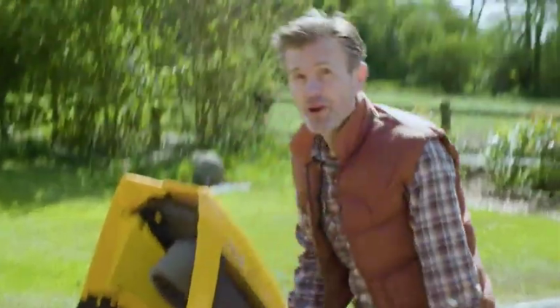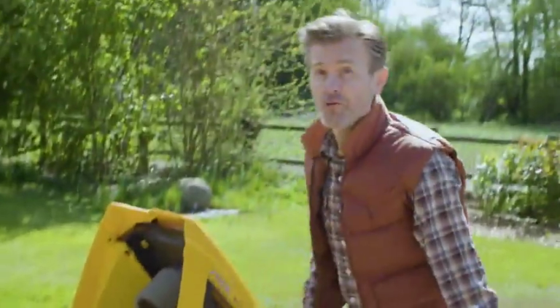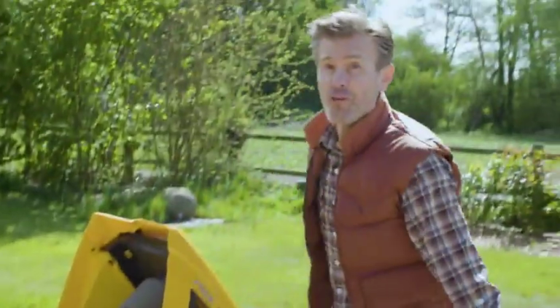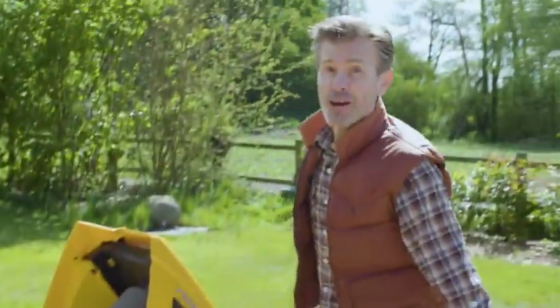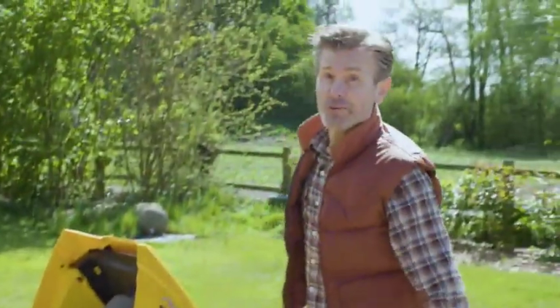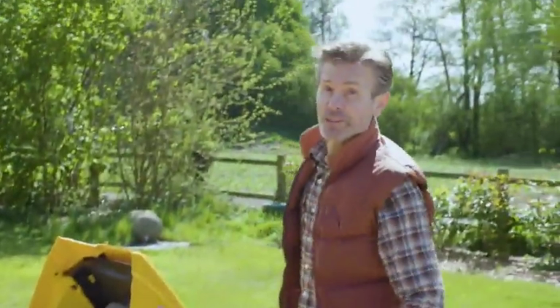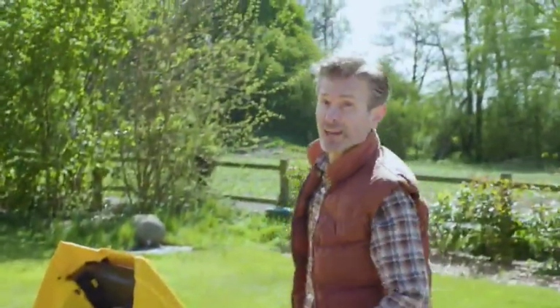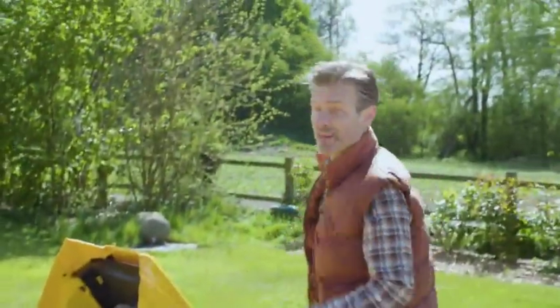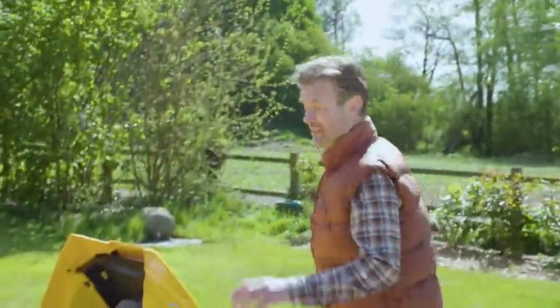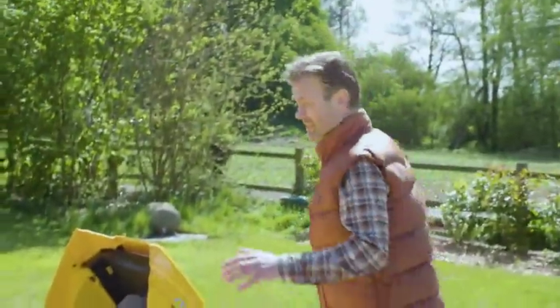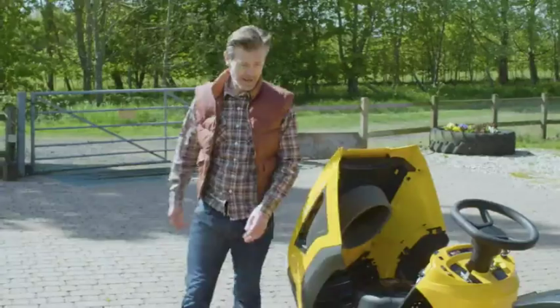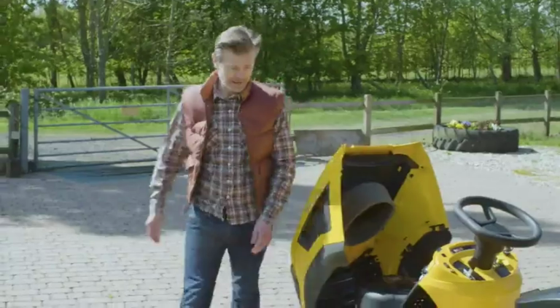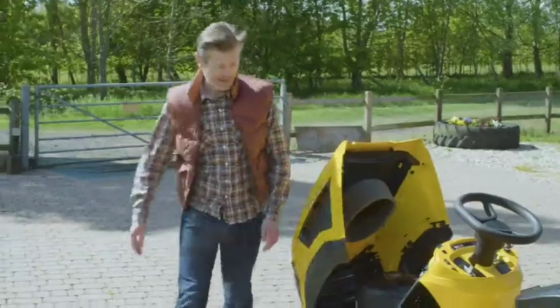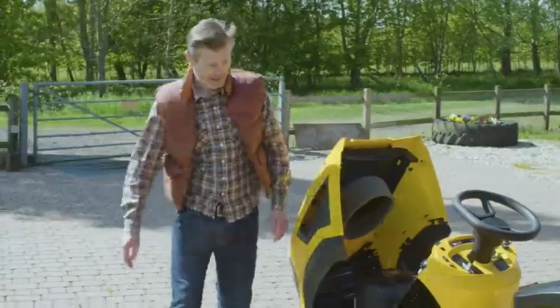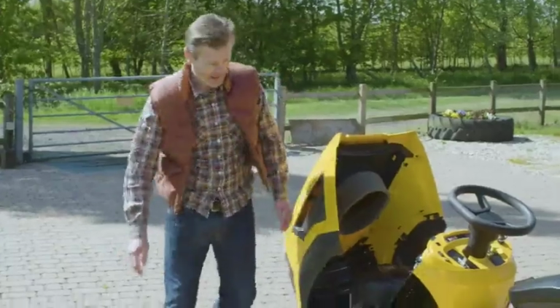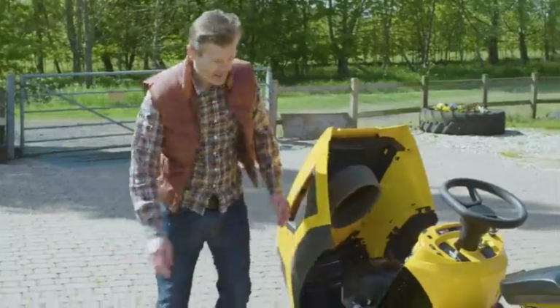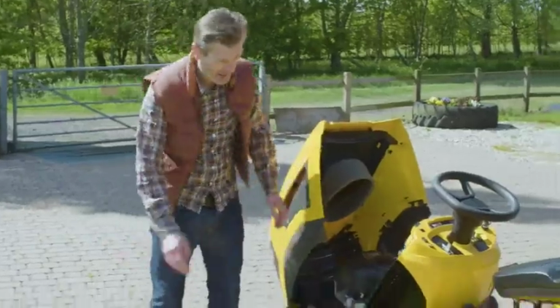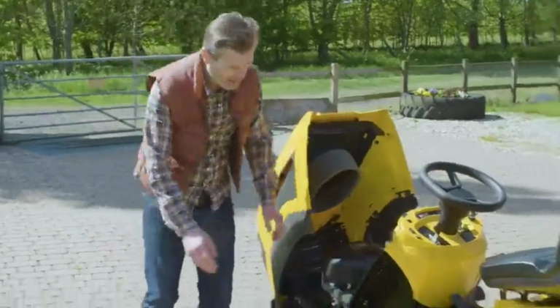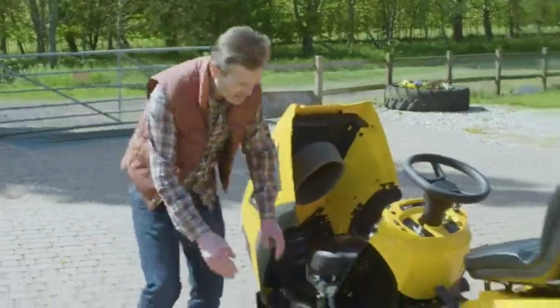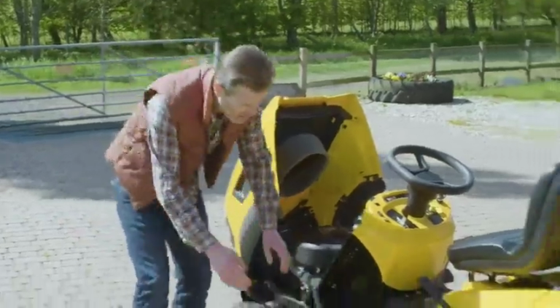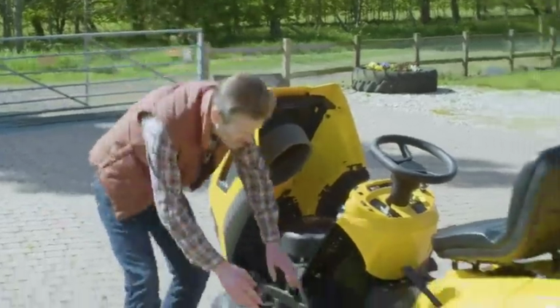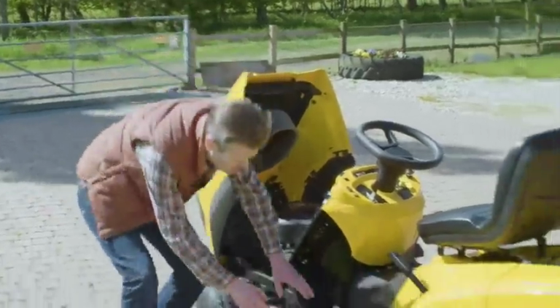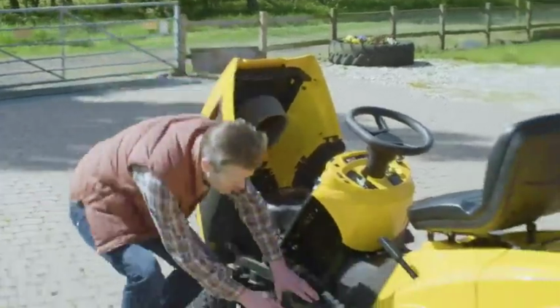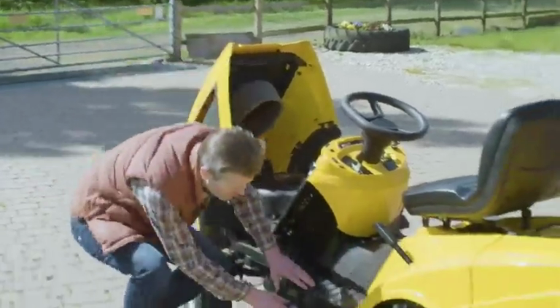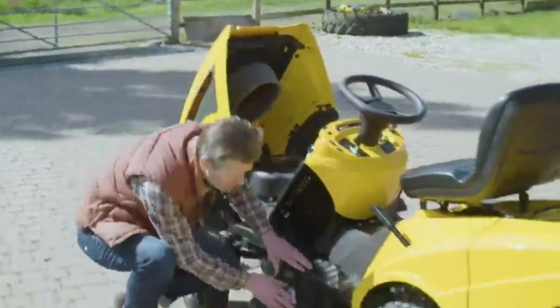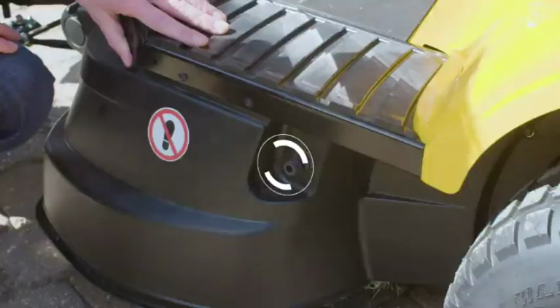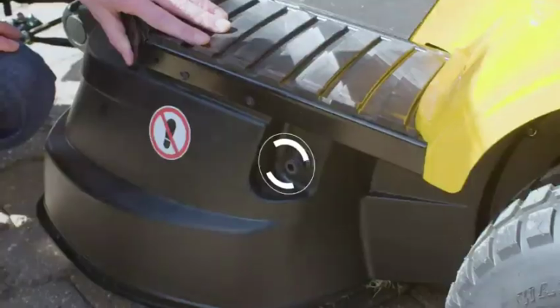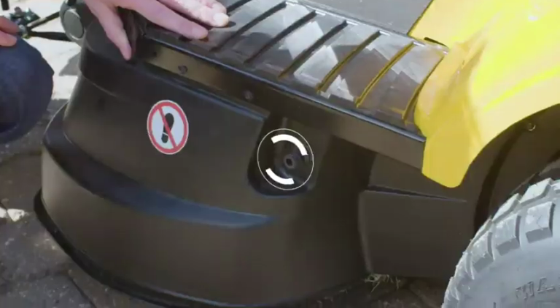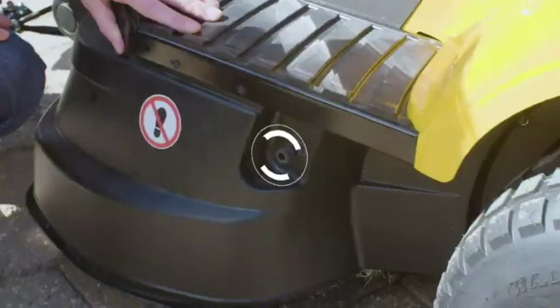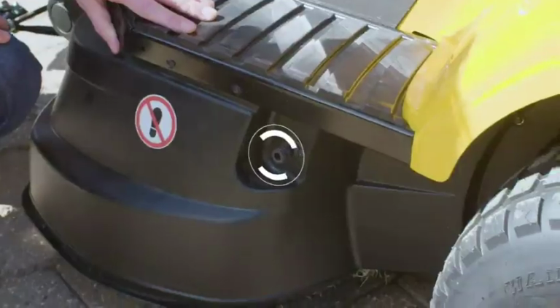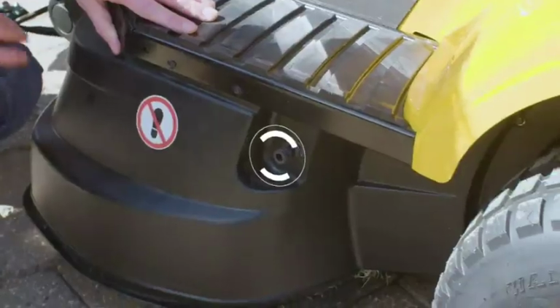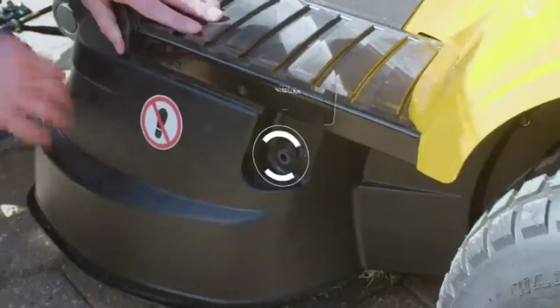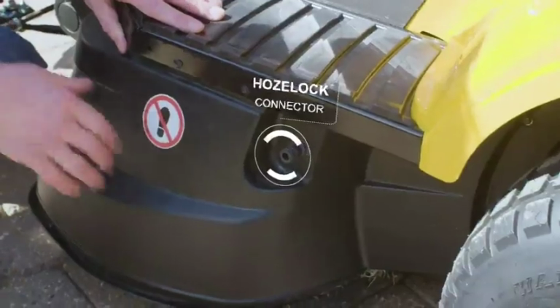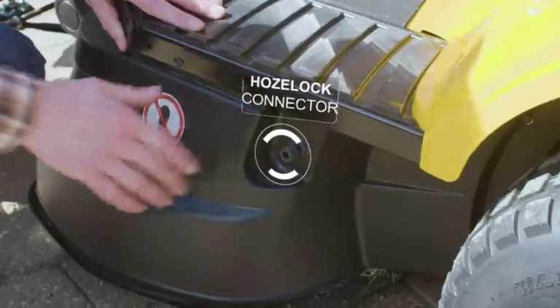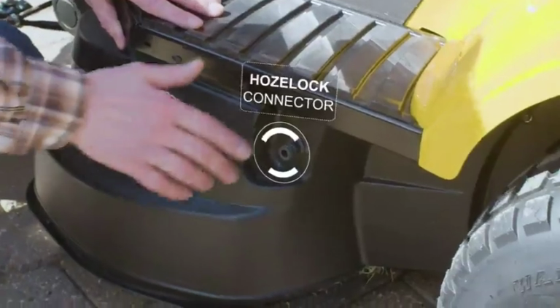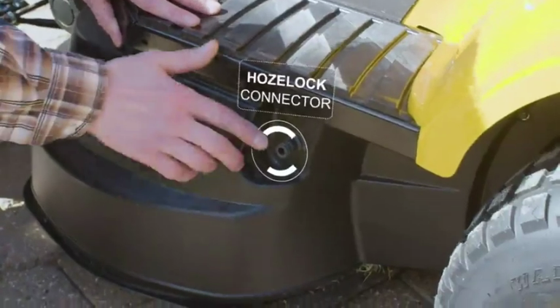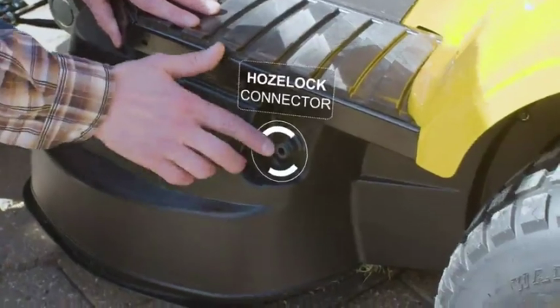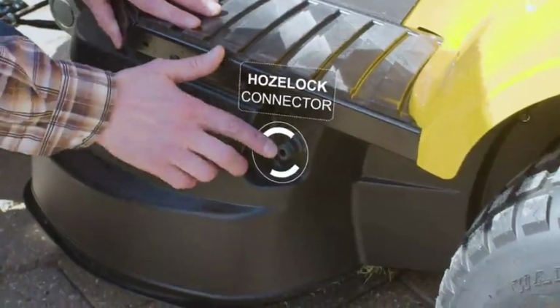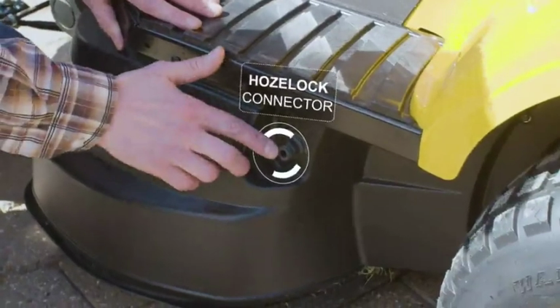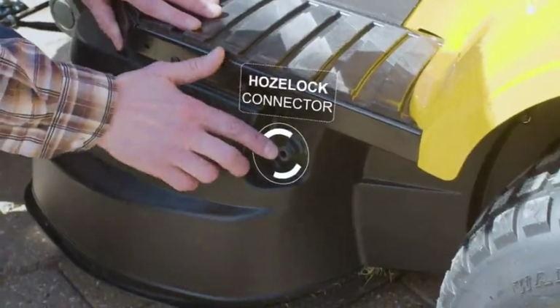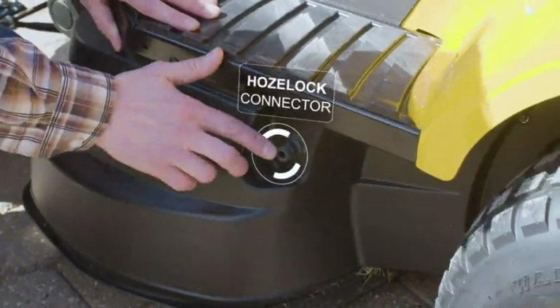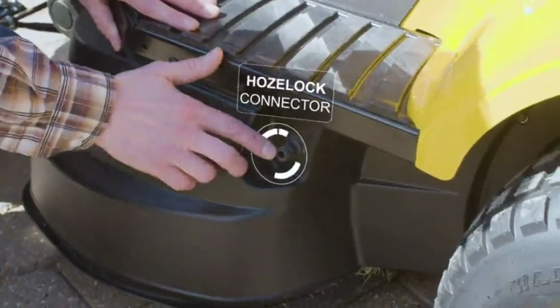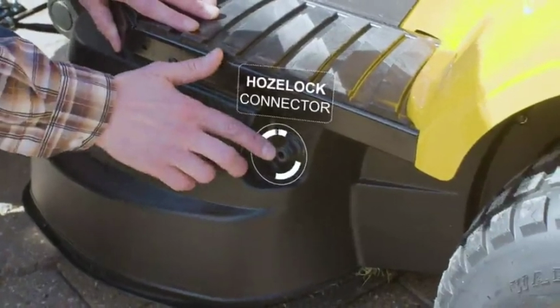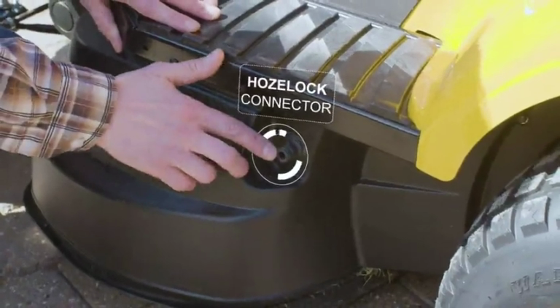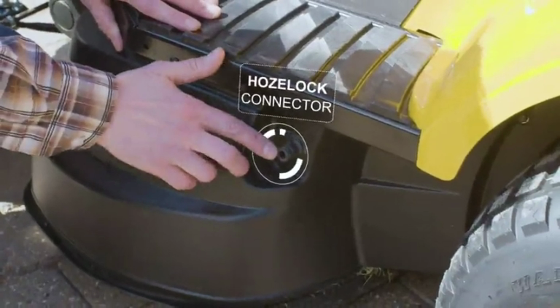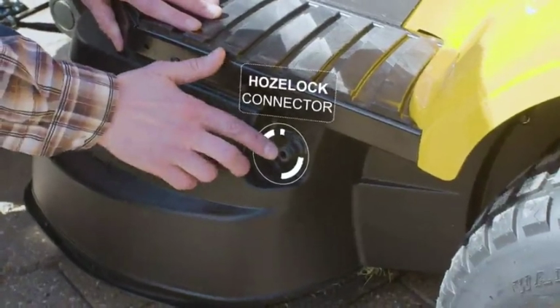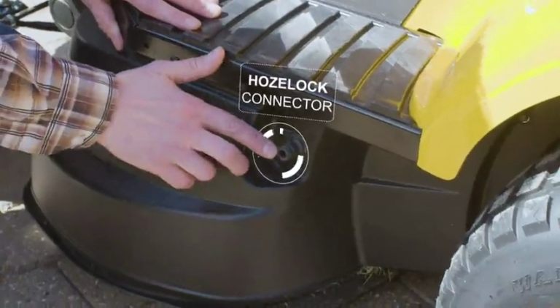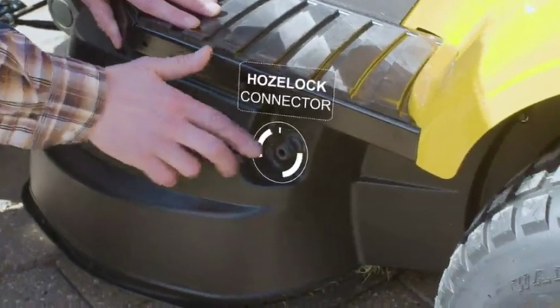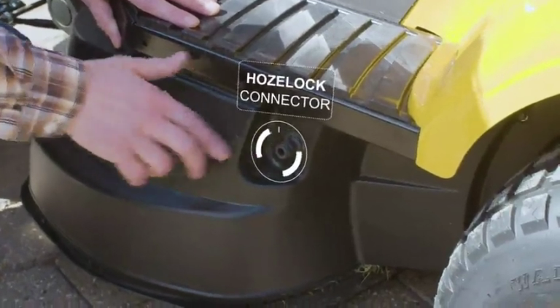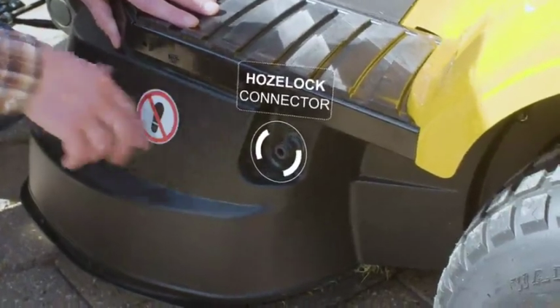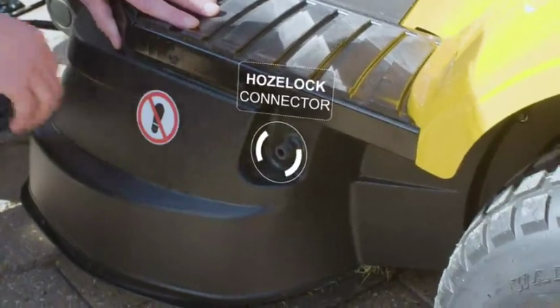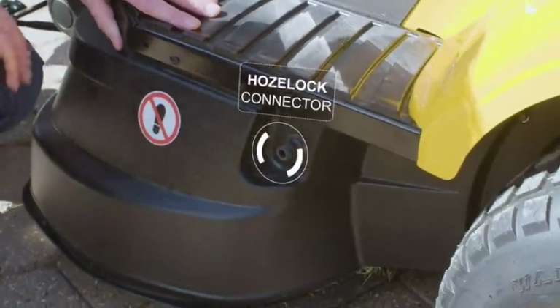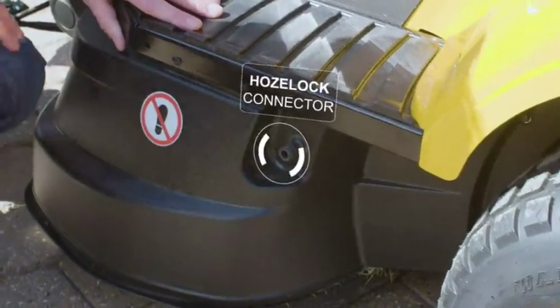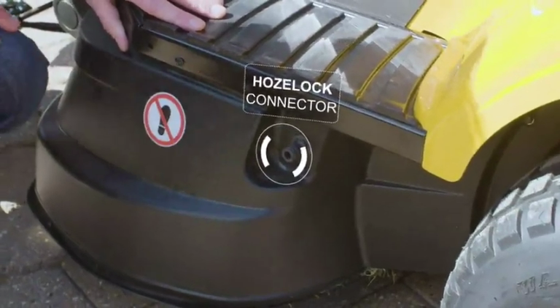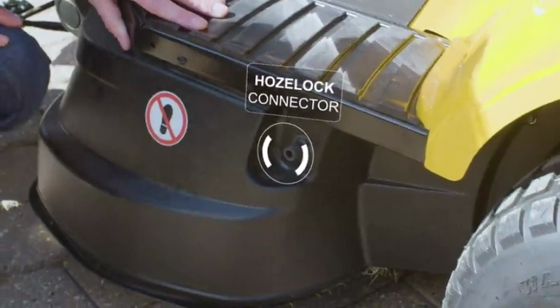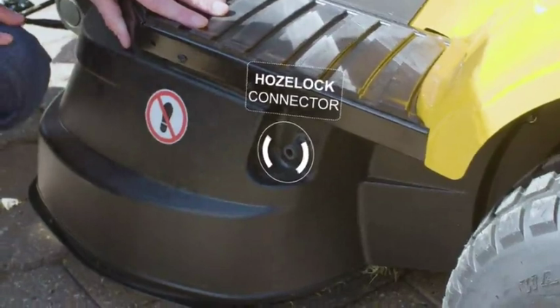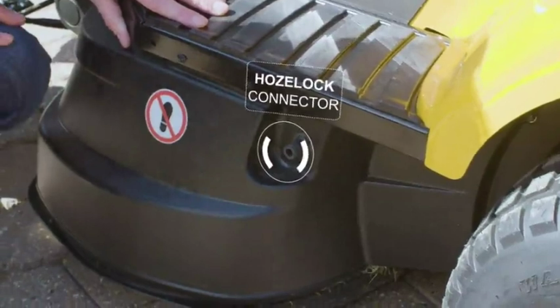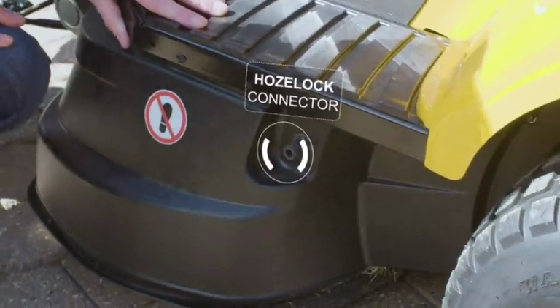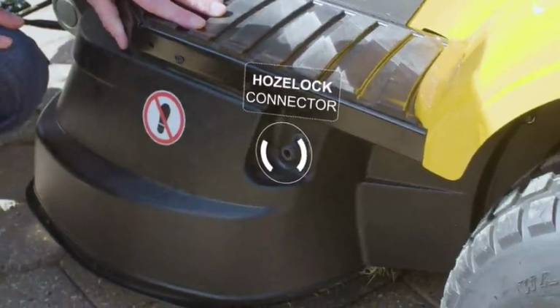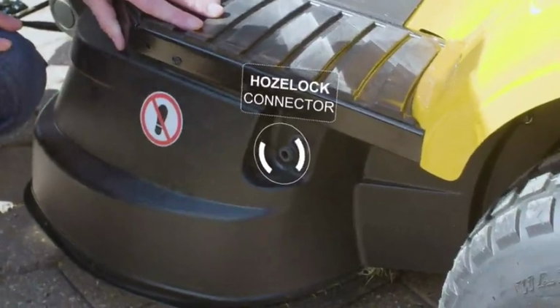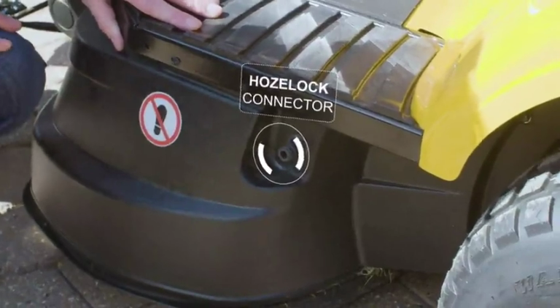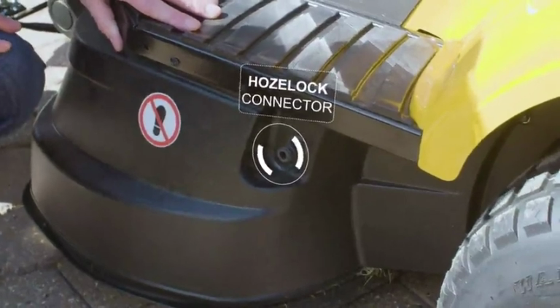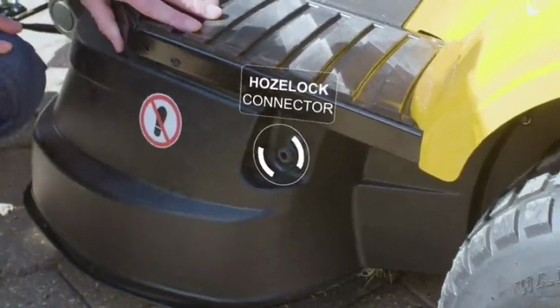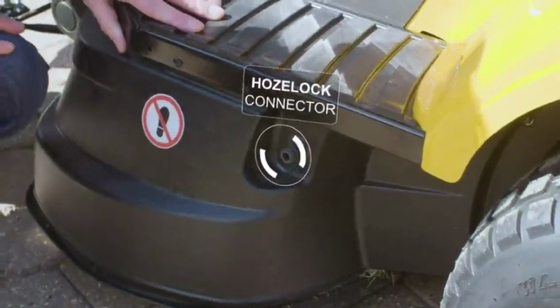Round at the cutting deck there's a hose lock connector to hook up your hose to clean the deck quickly and easily.